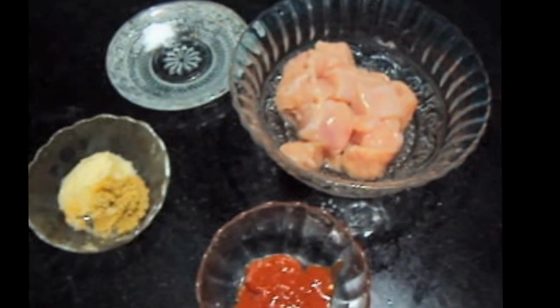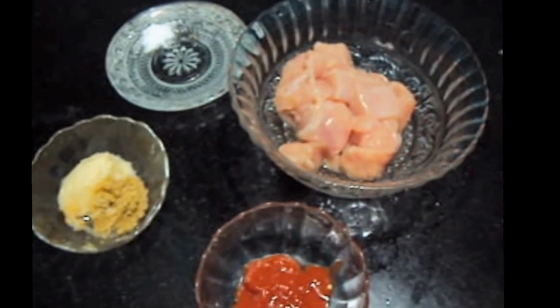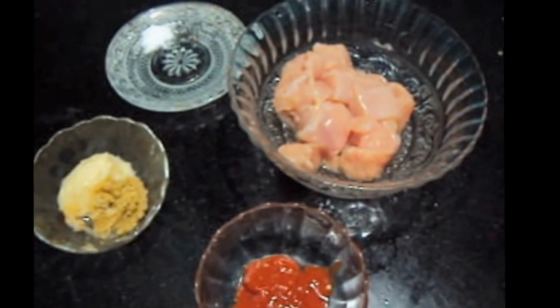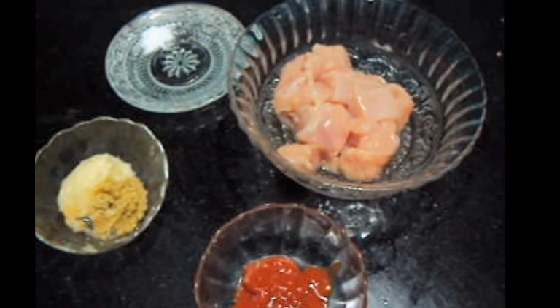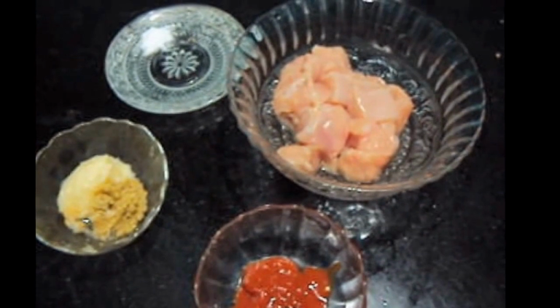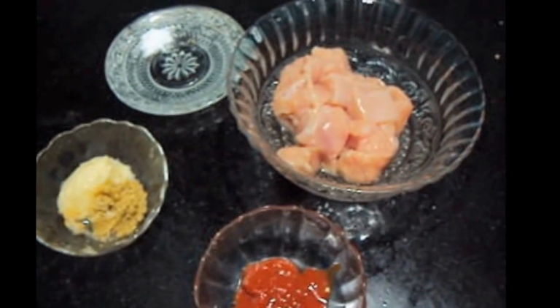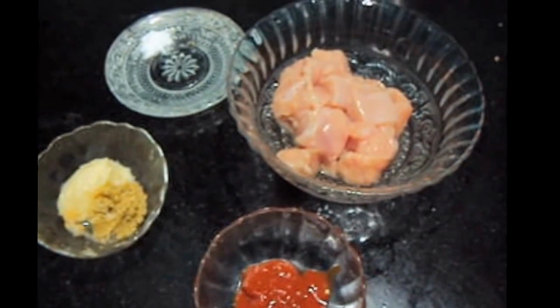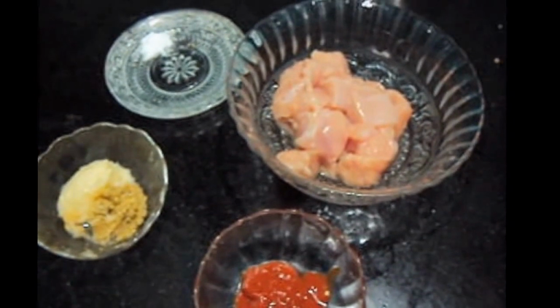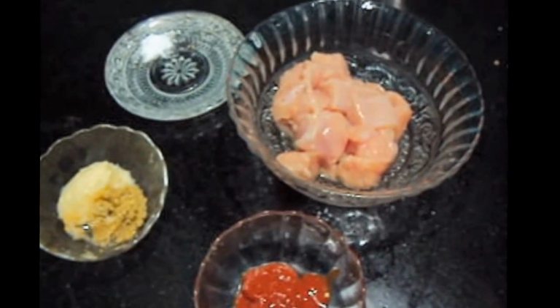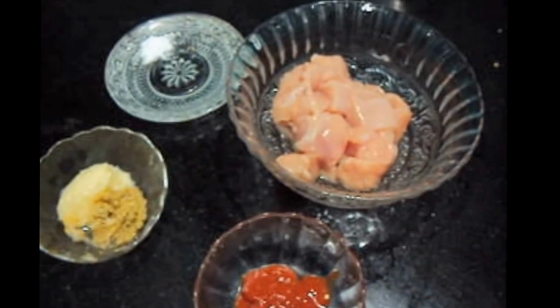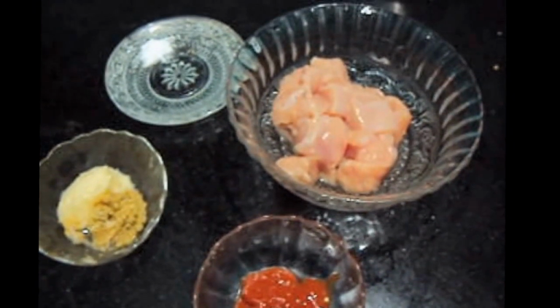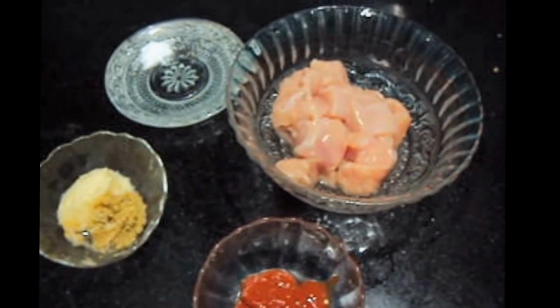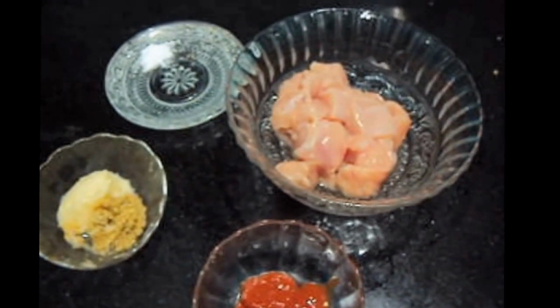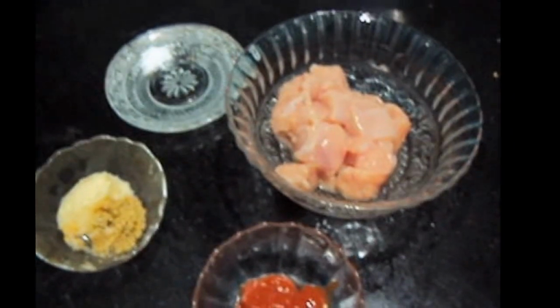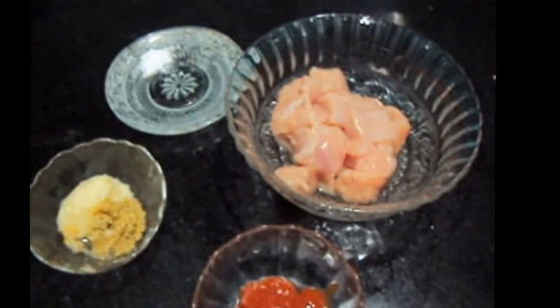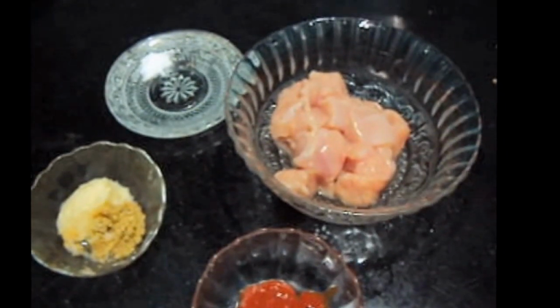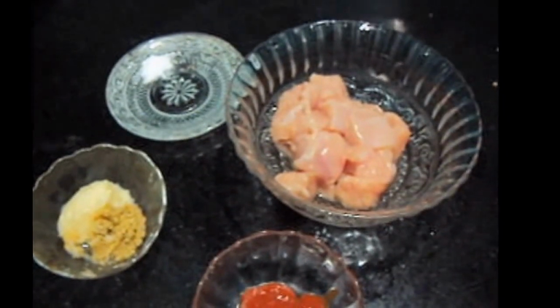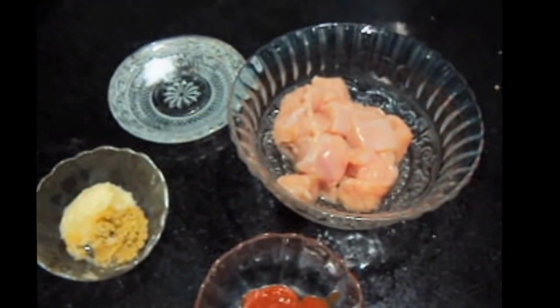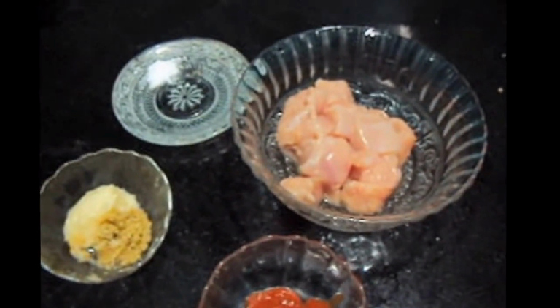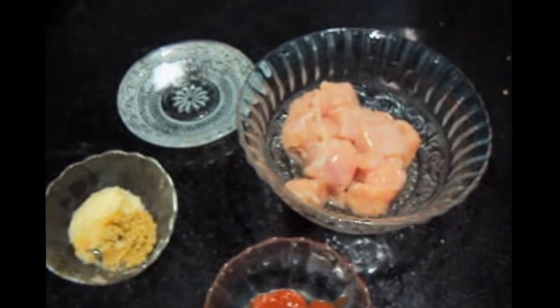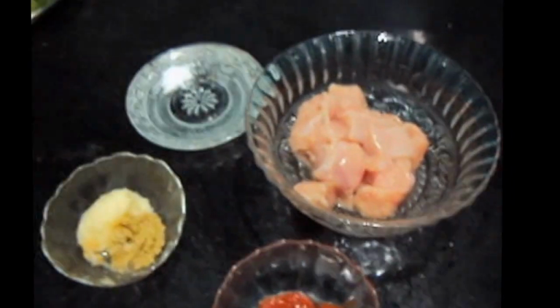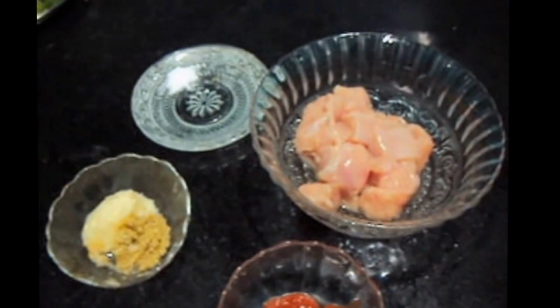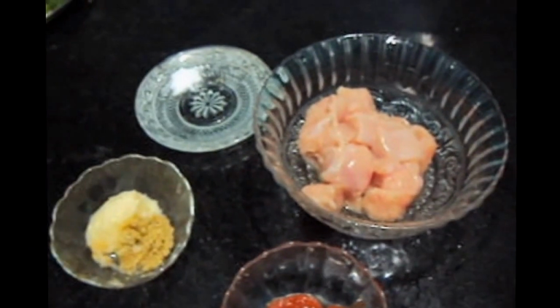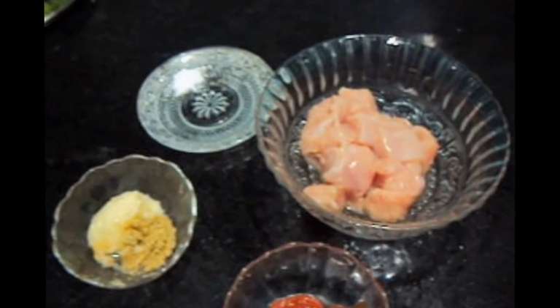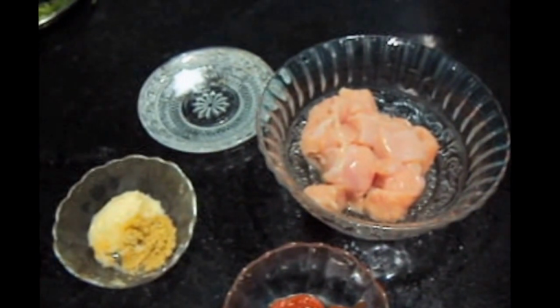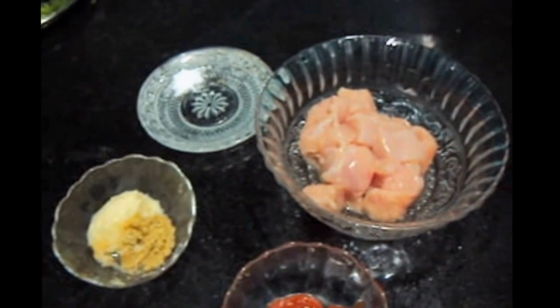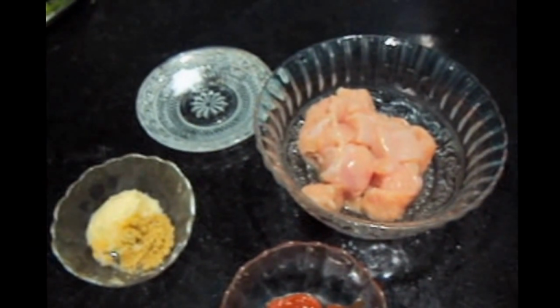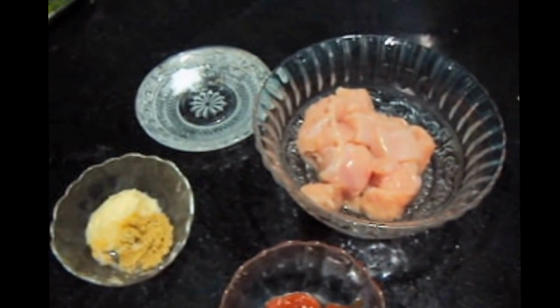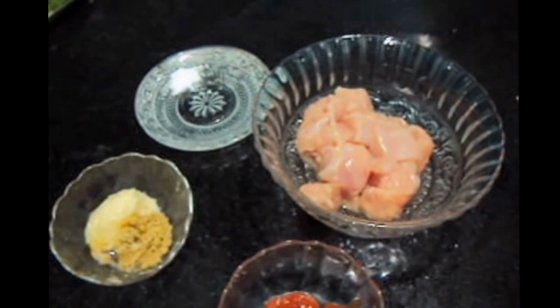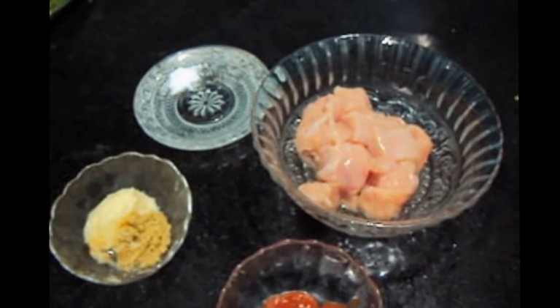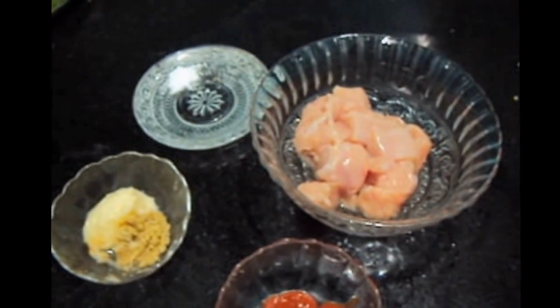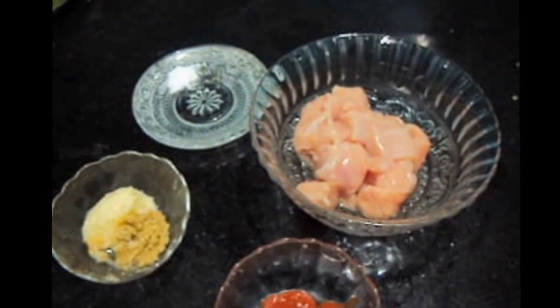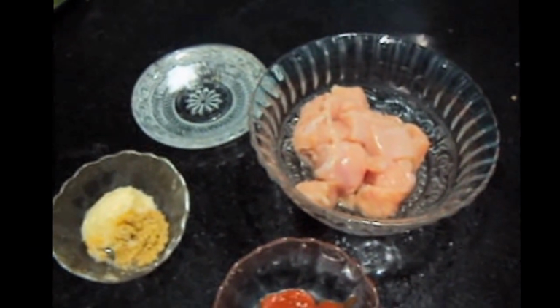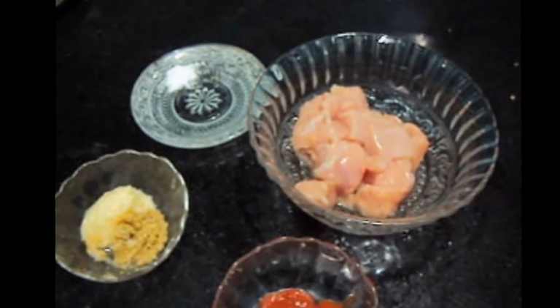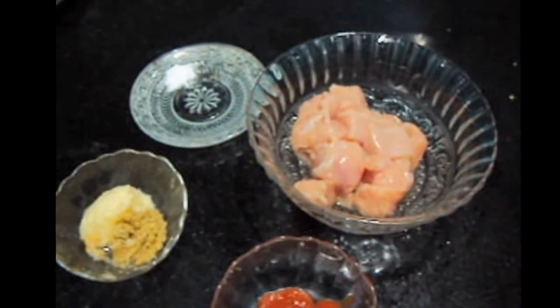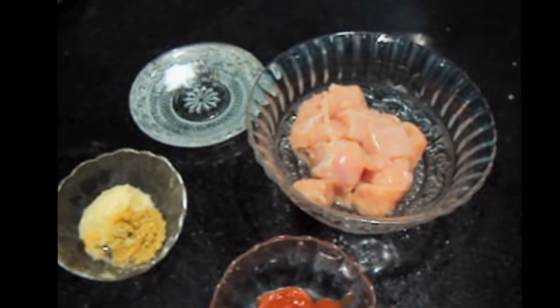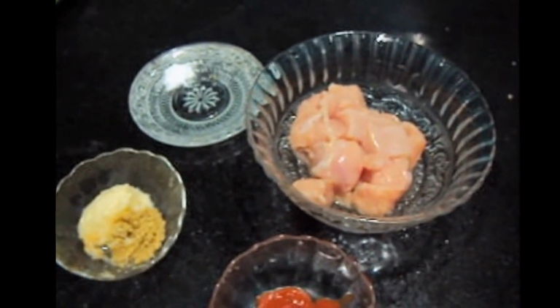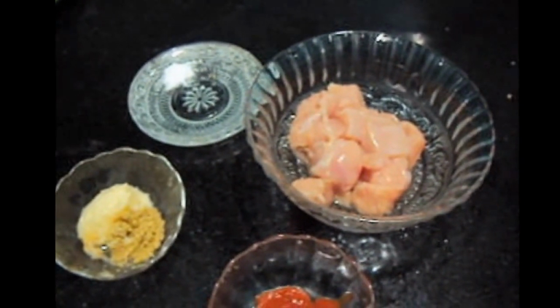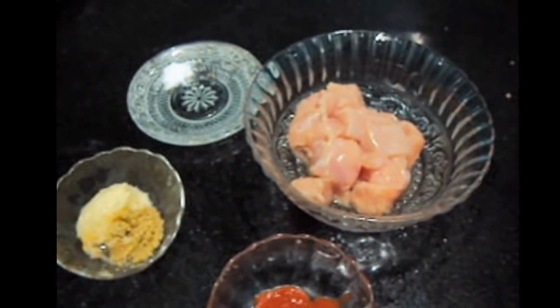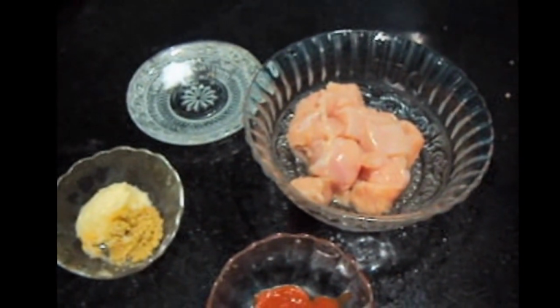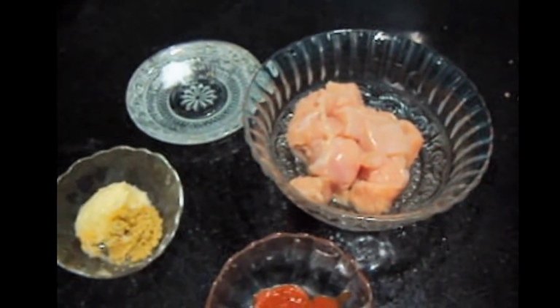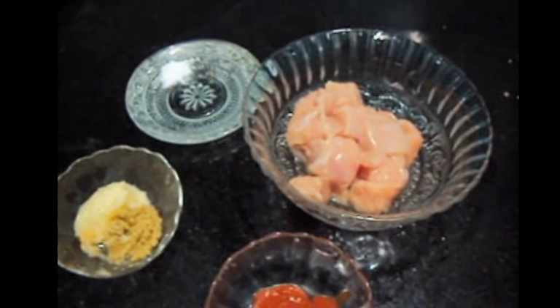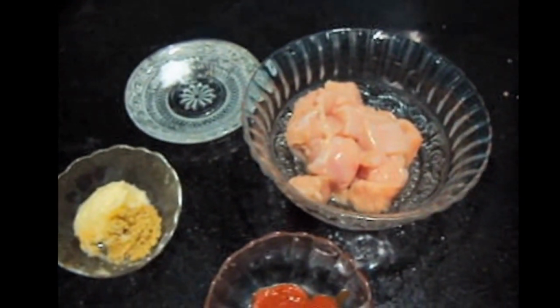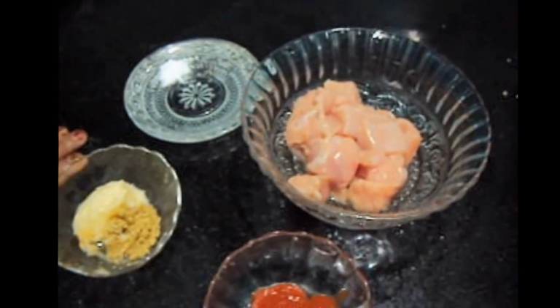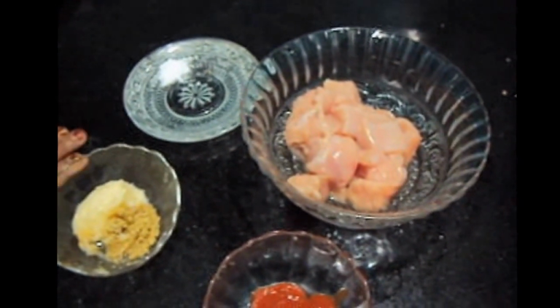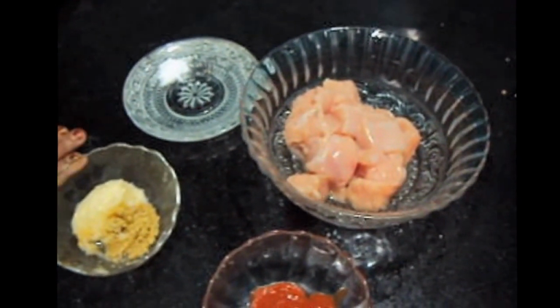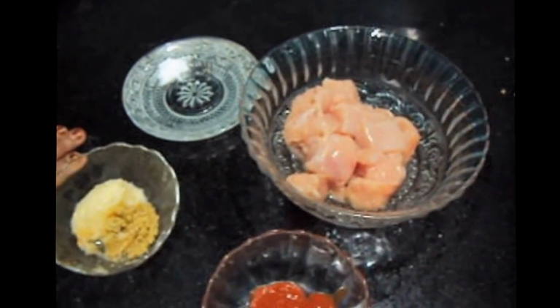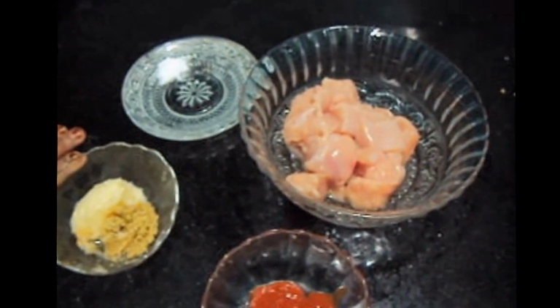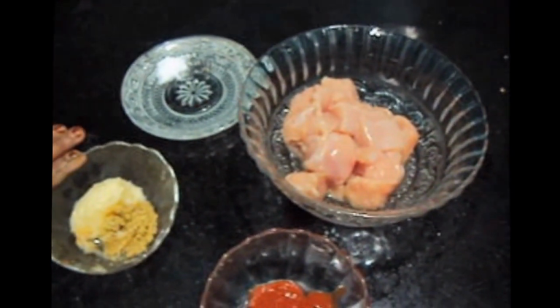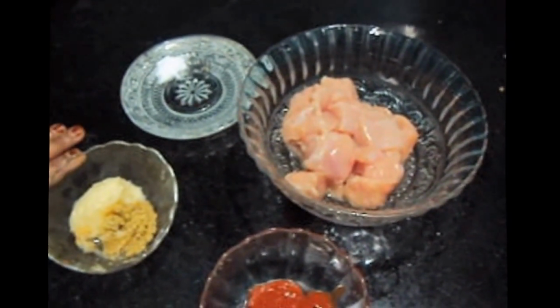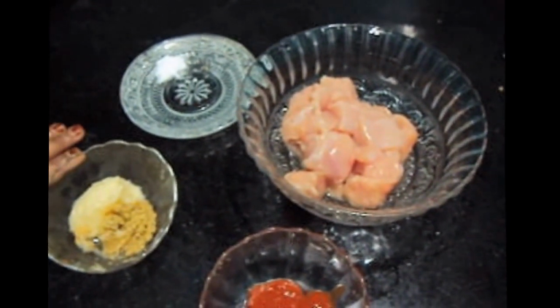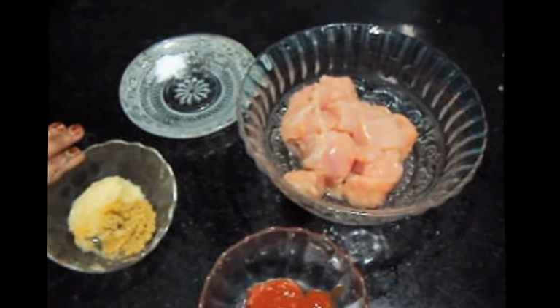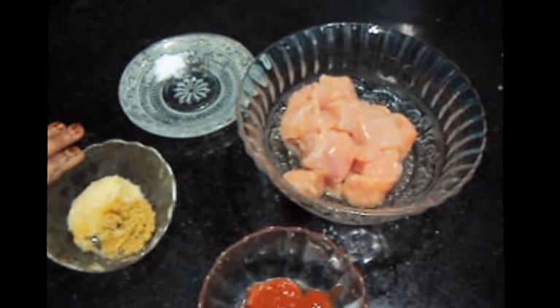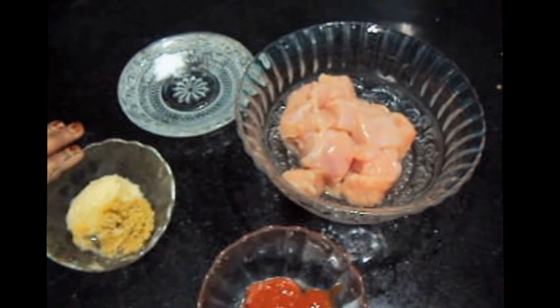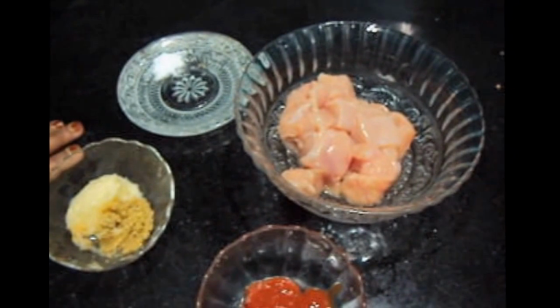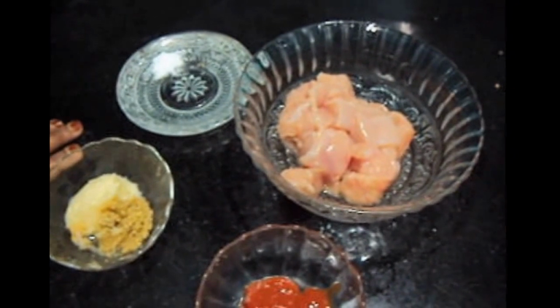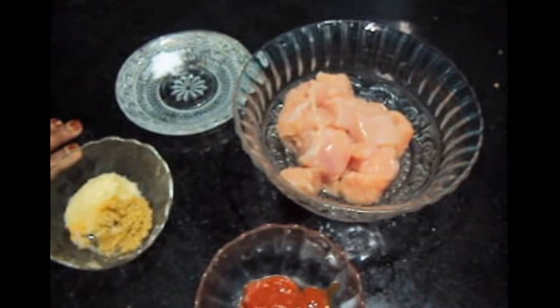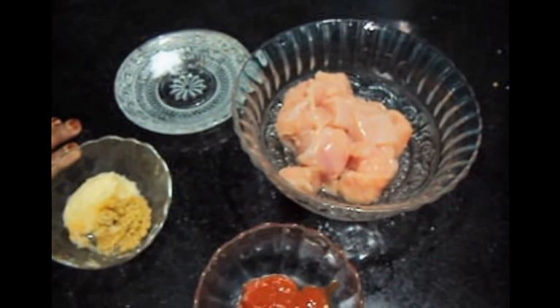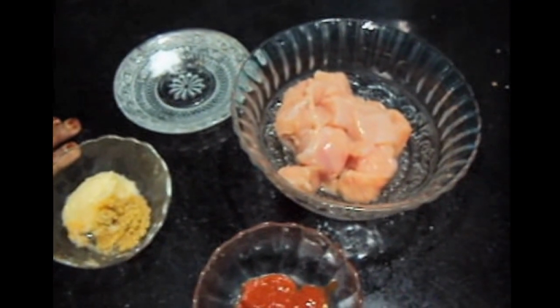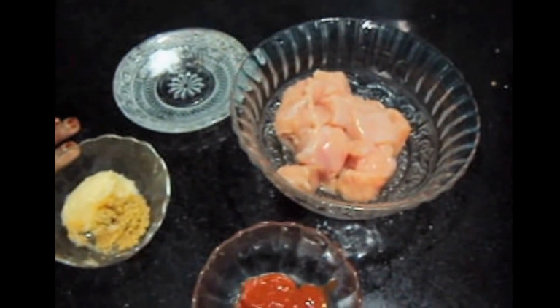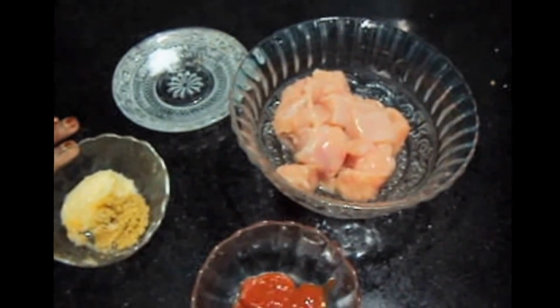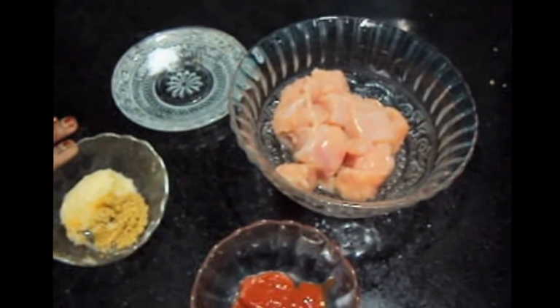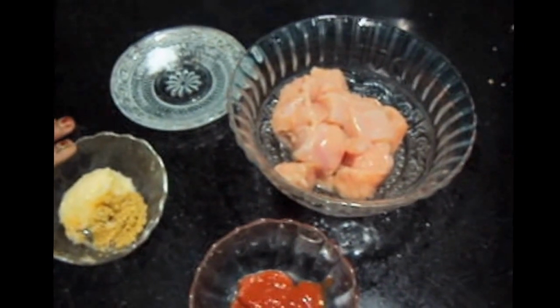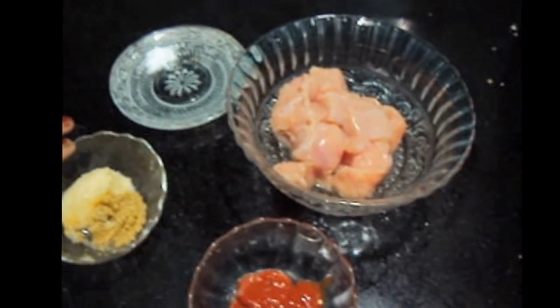Hello friends, welcome to my channel Shifa's Kitchen. Today I am going to show you how to make Chicken Manchurian Sizzler.